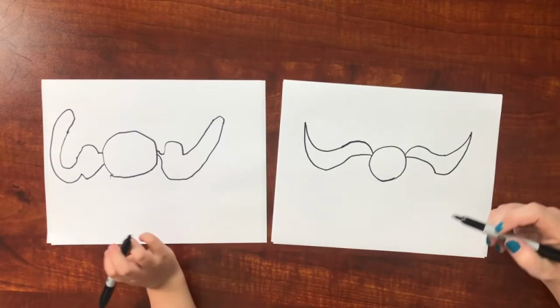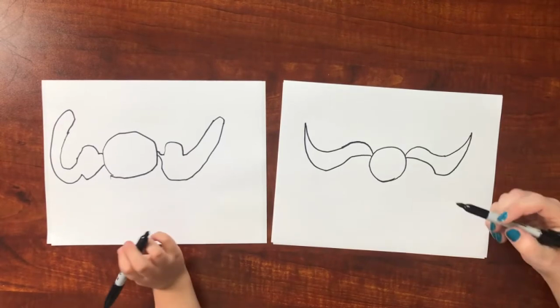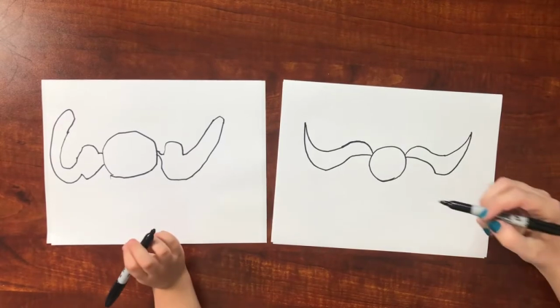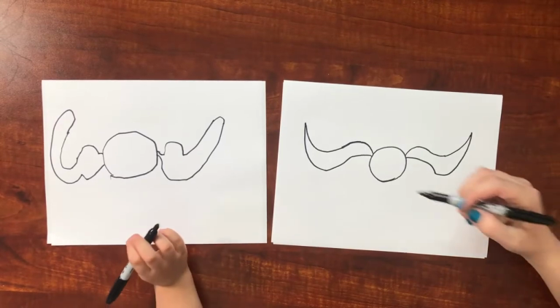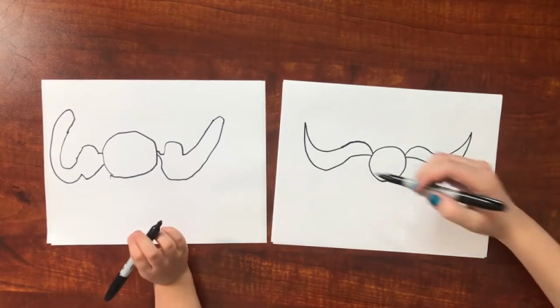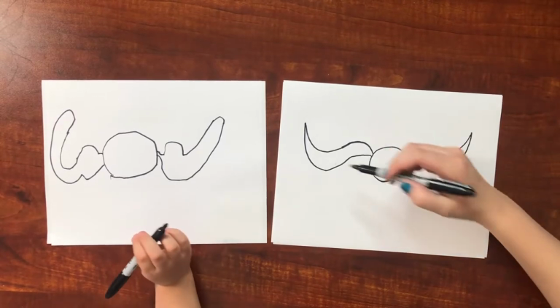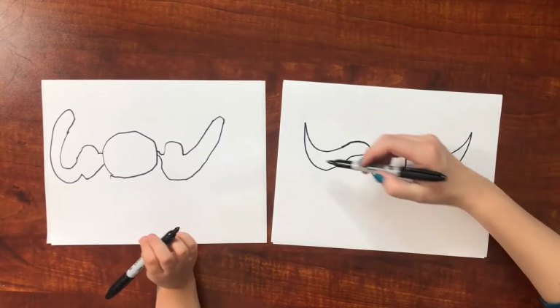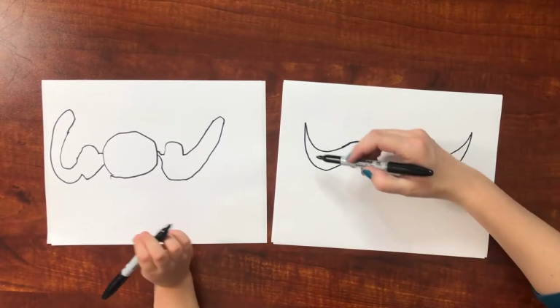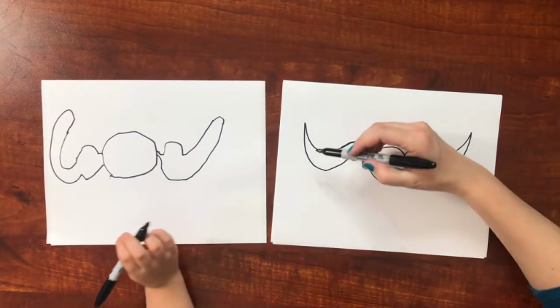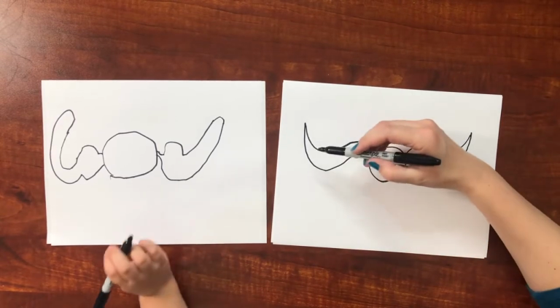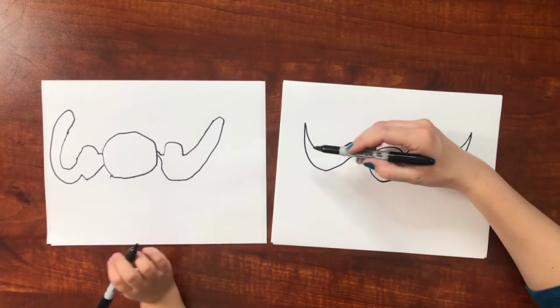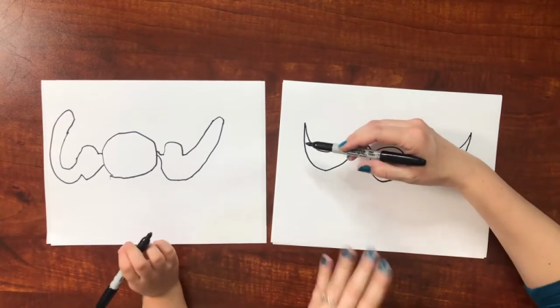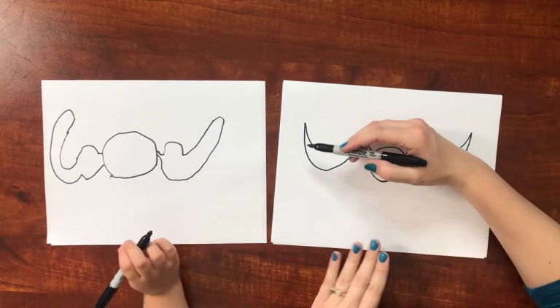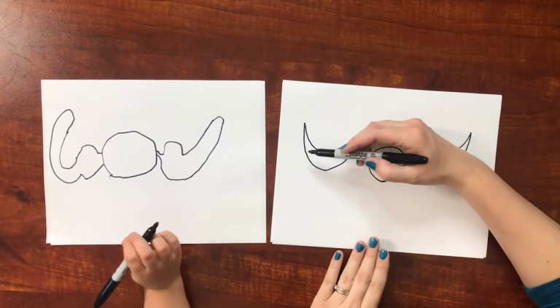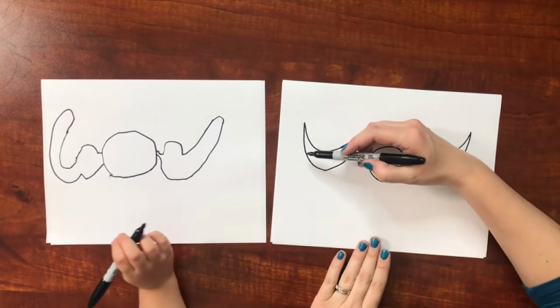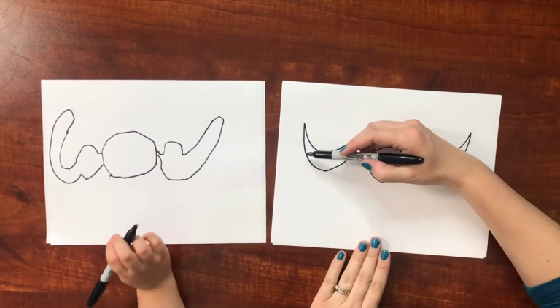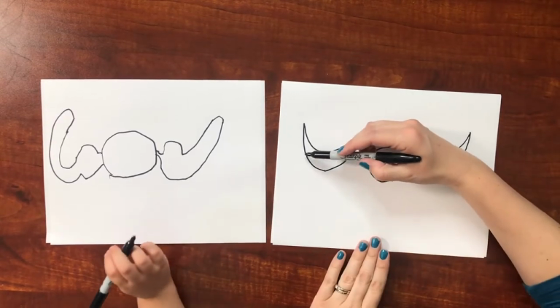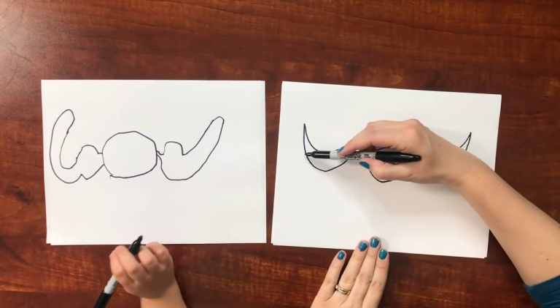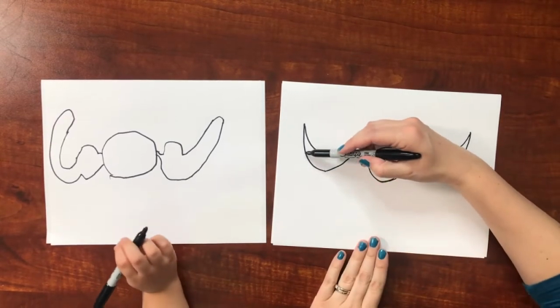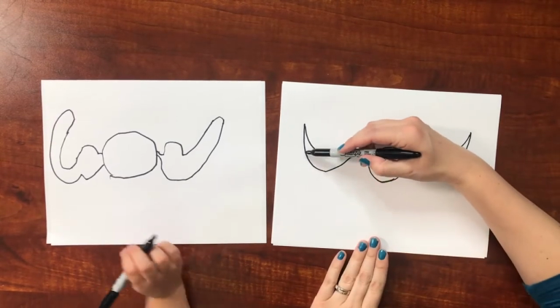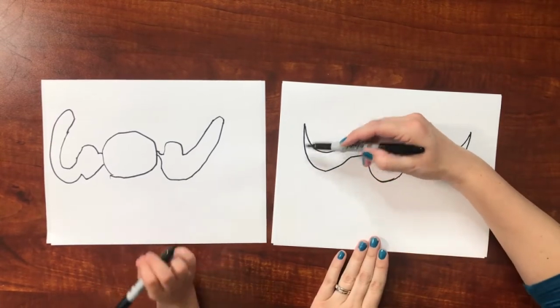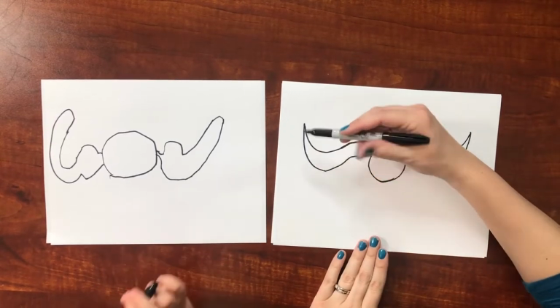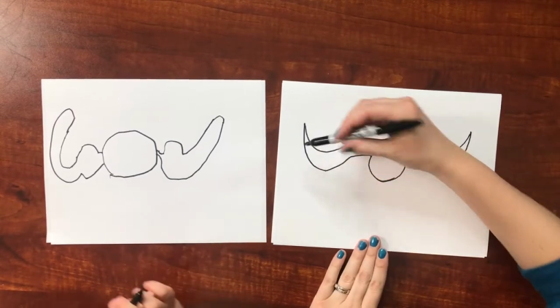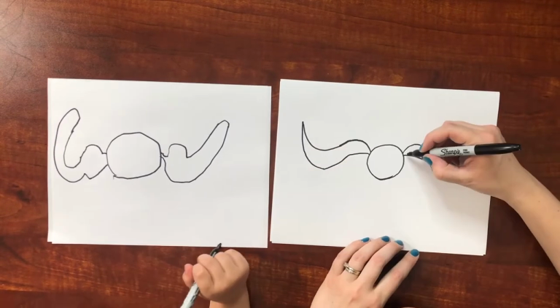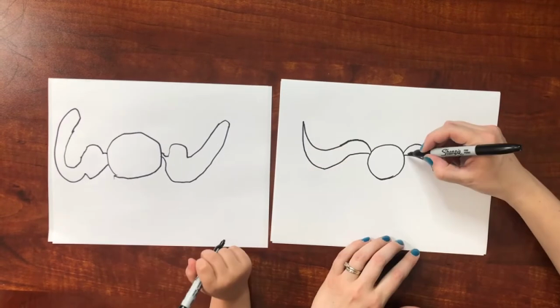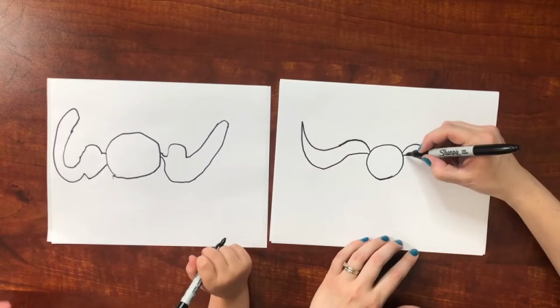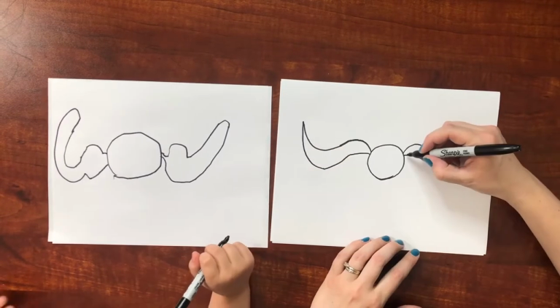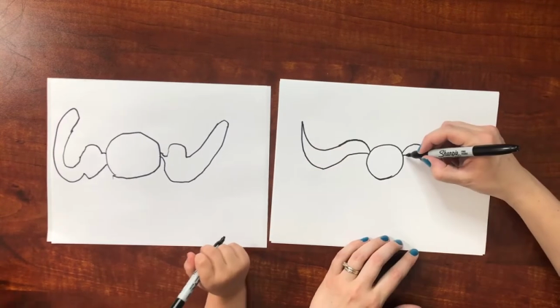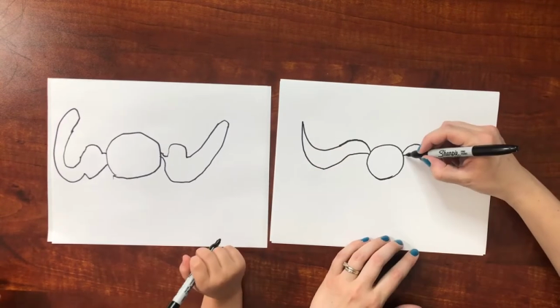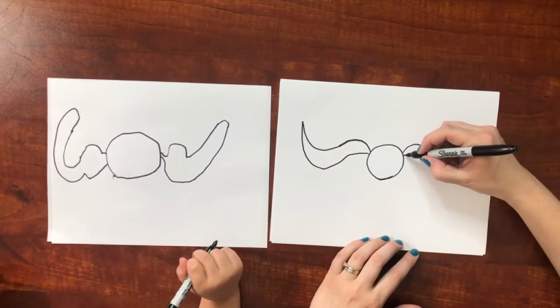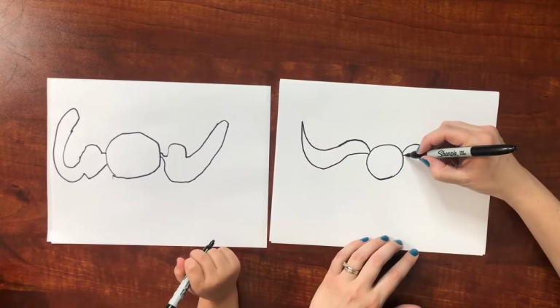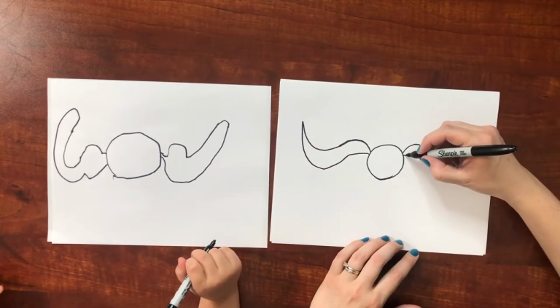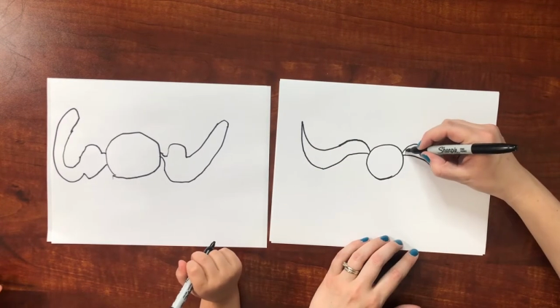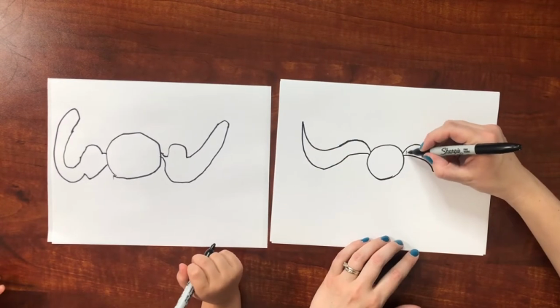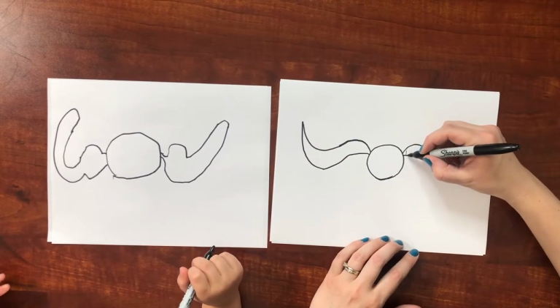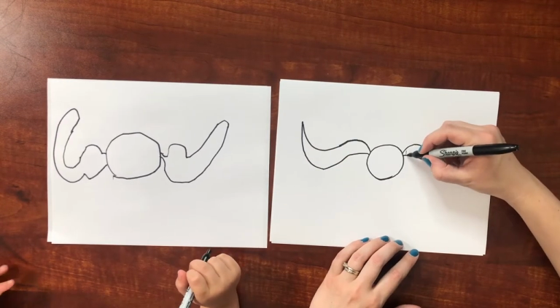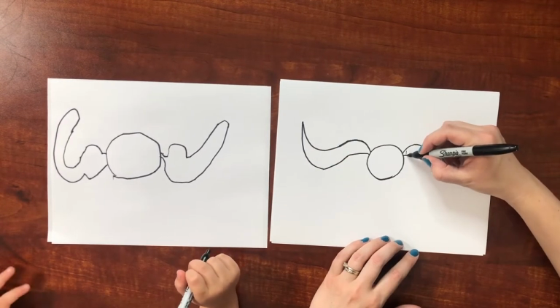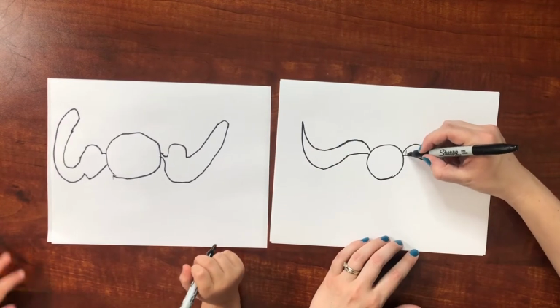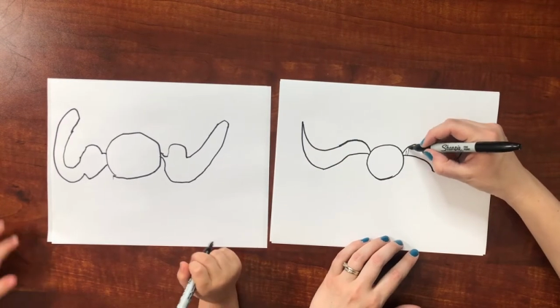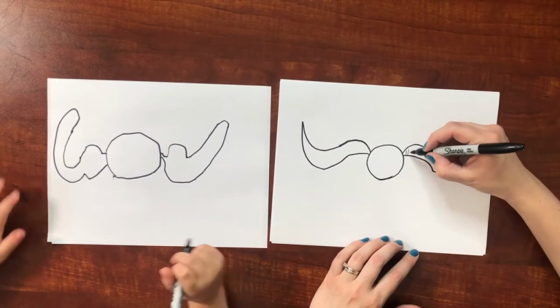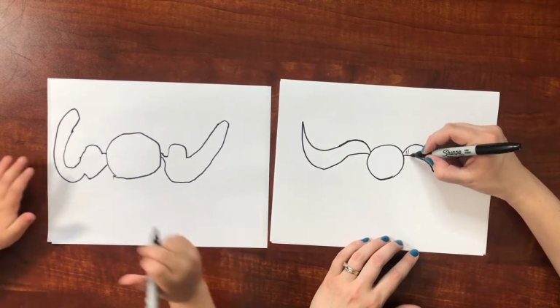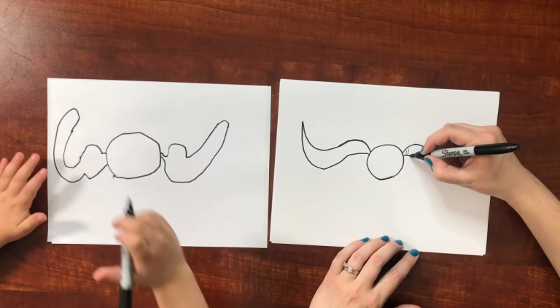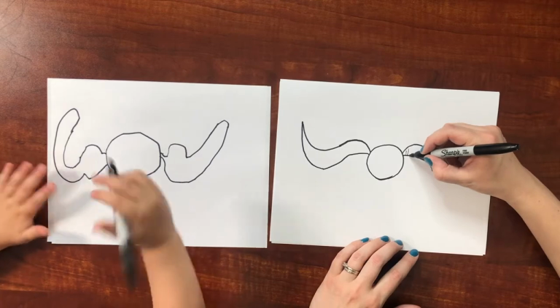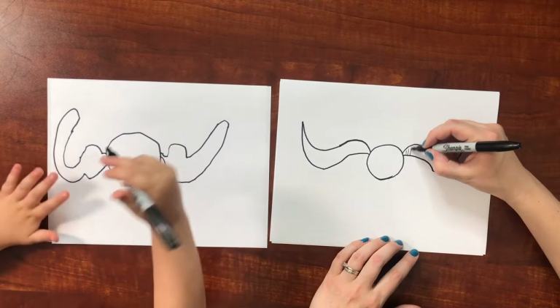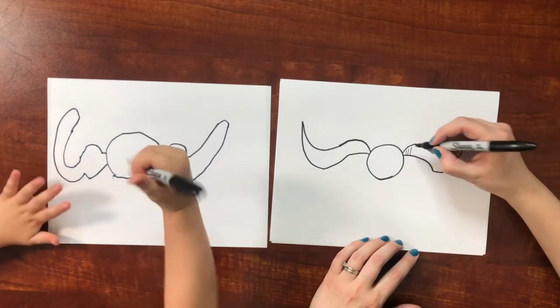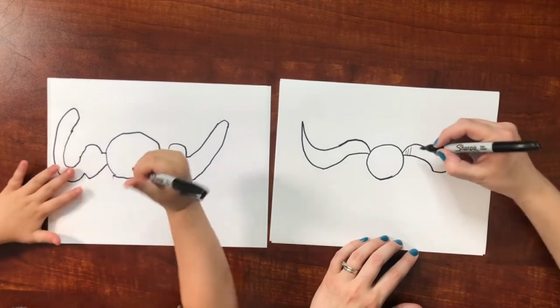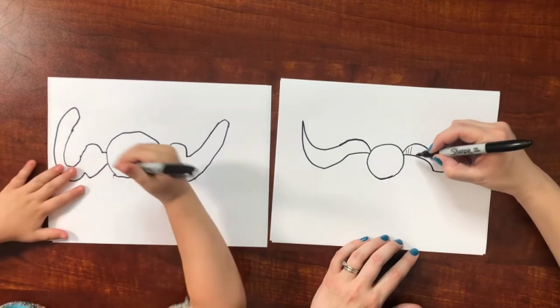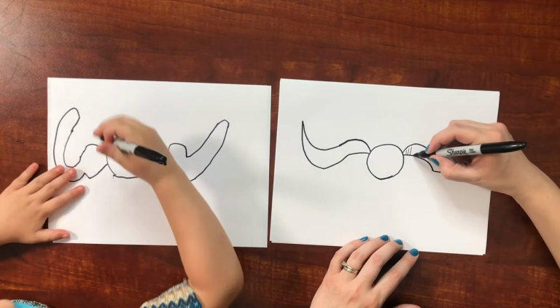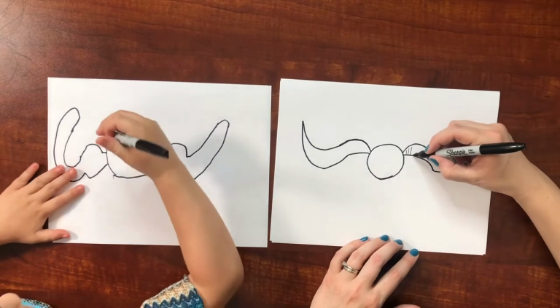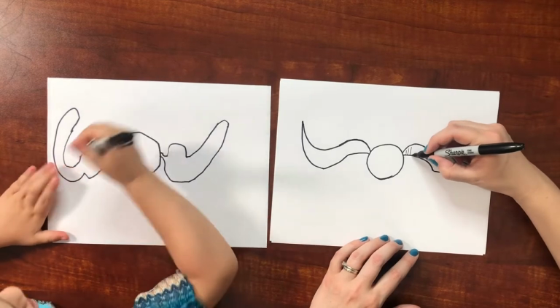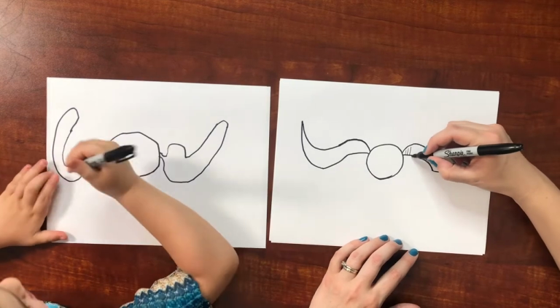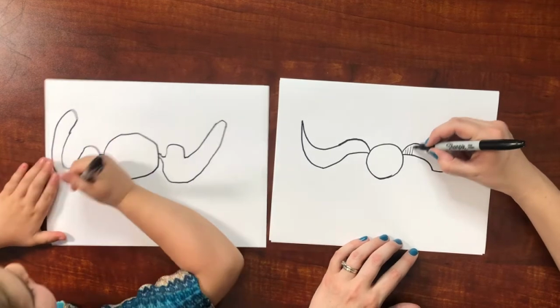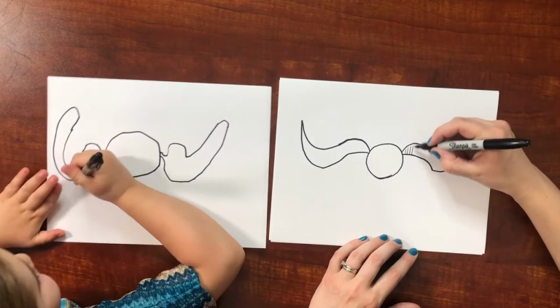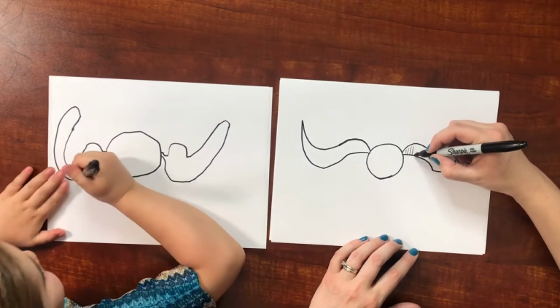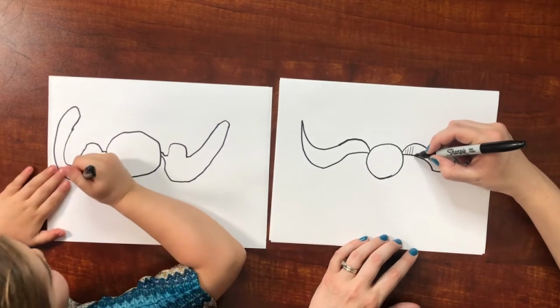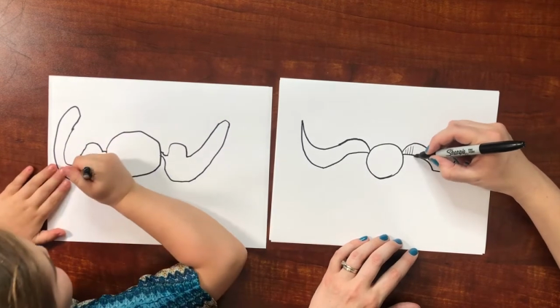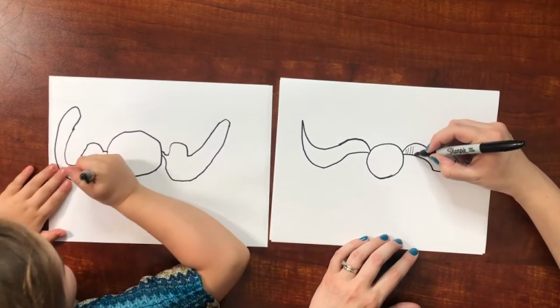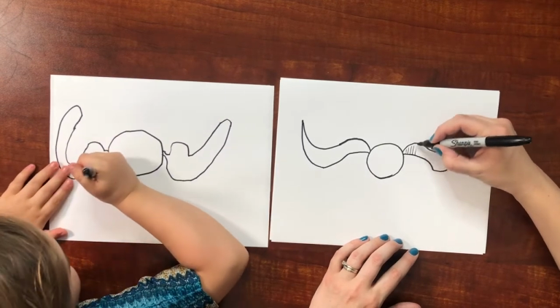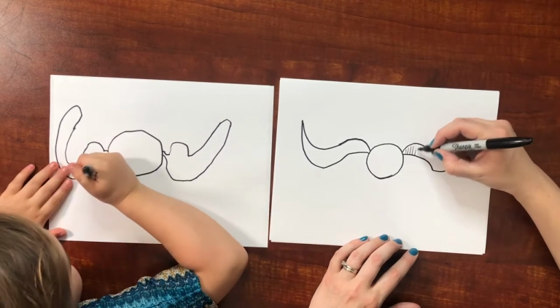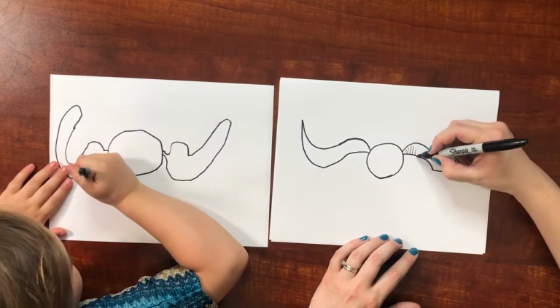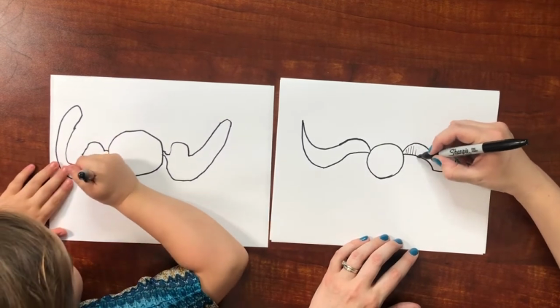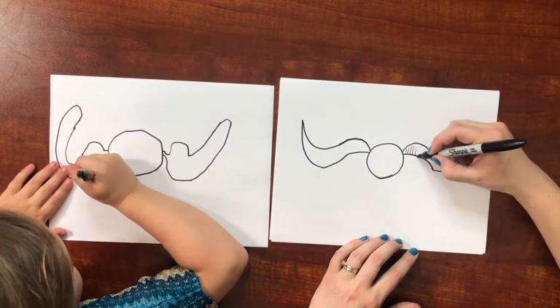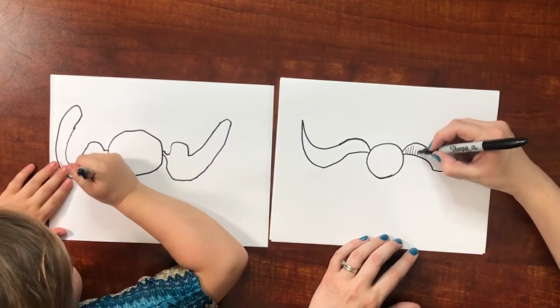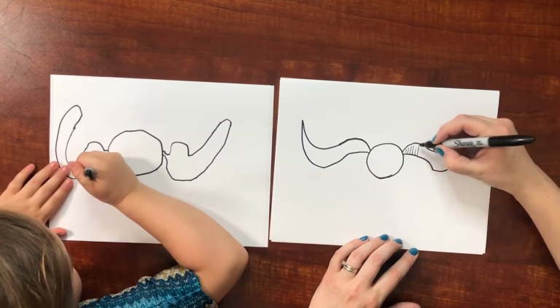So now we're going to draw little lines. Can you draw little lines? And each one...